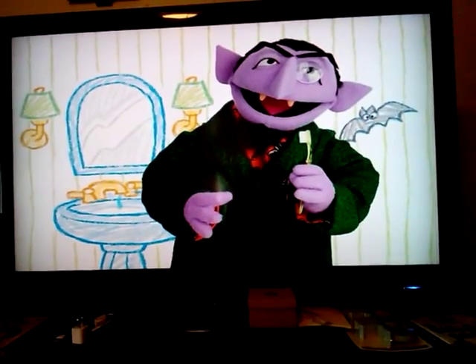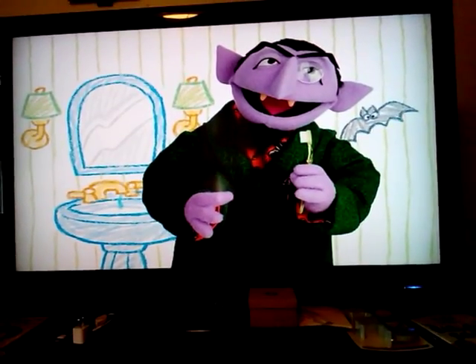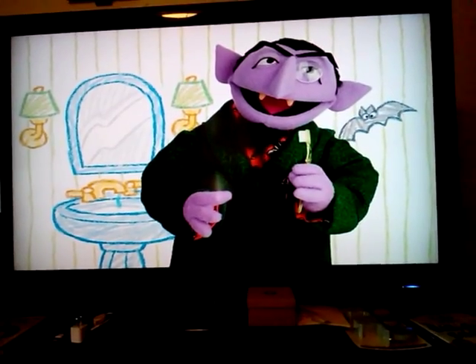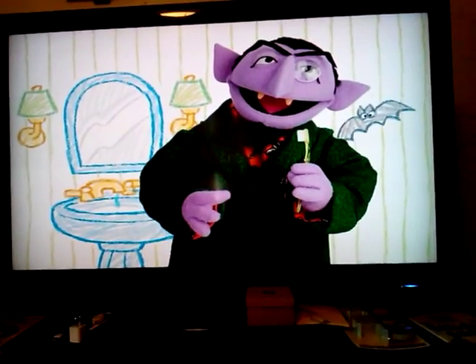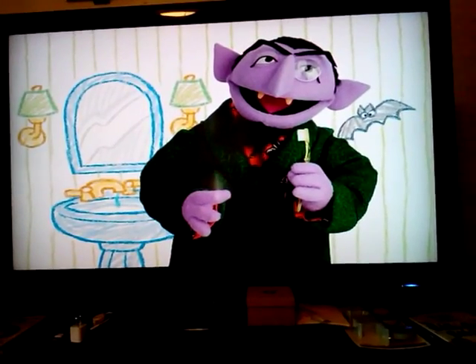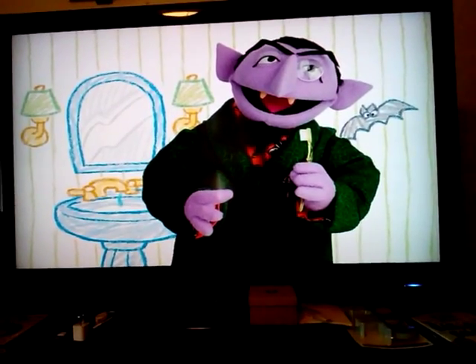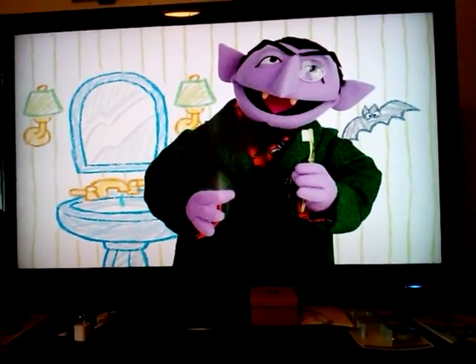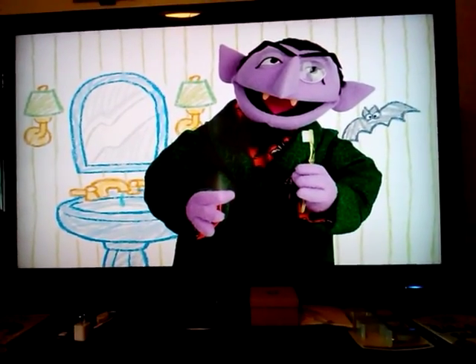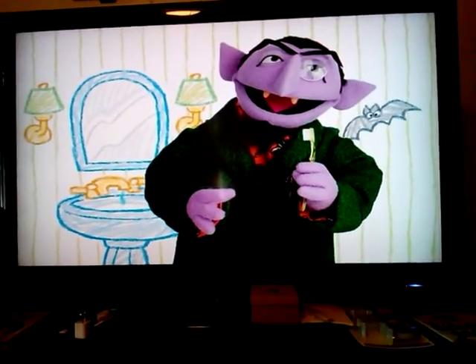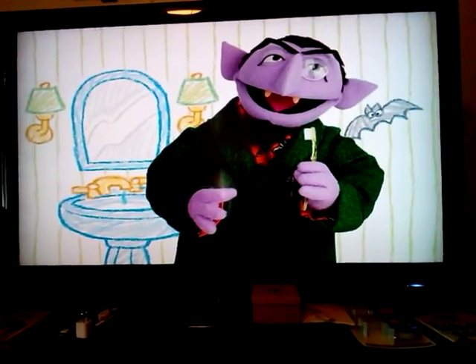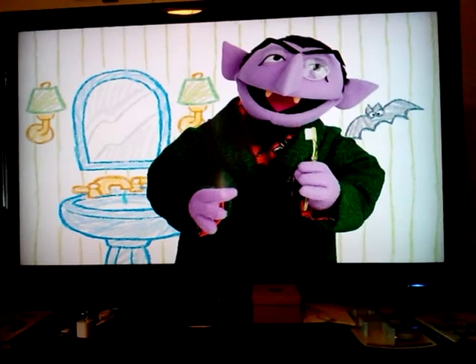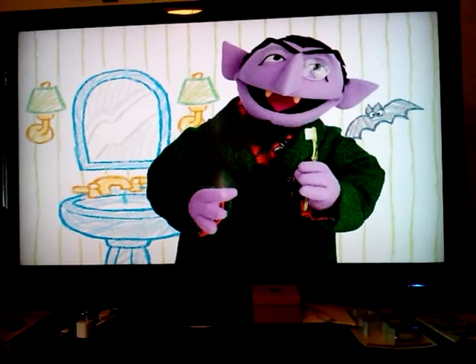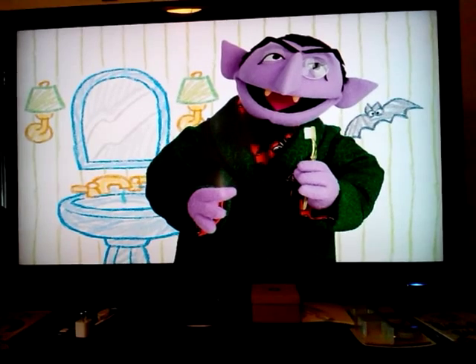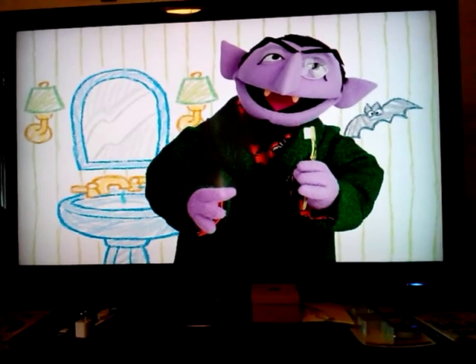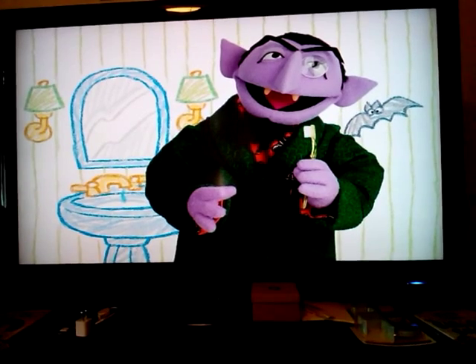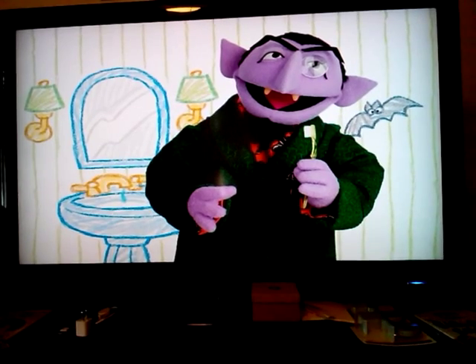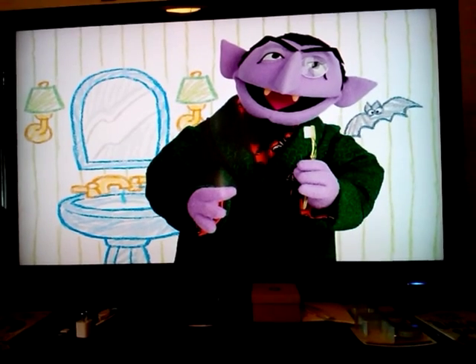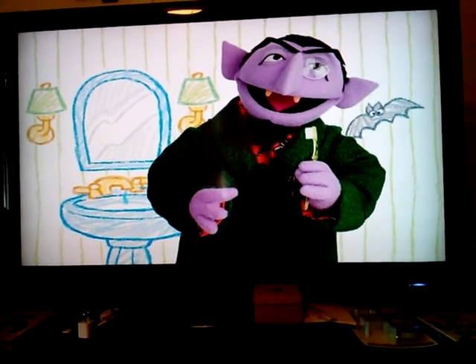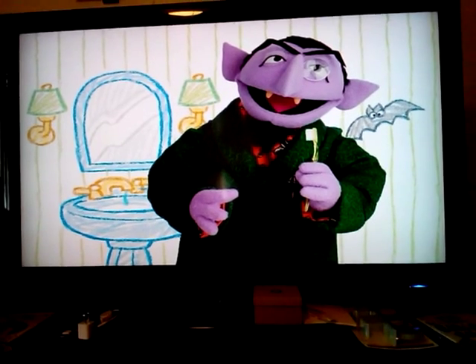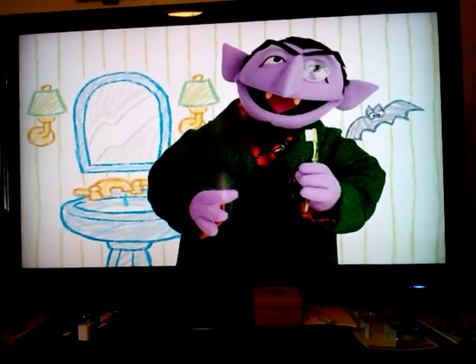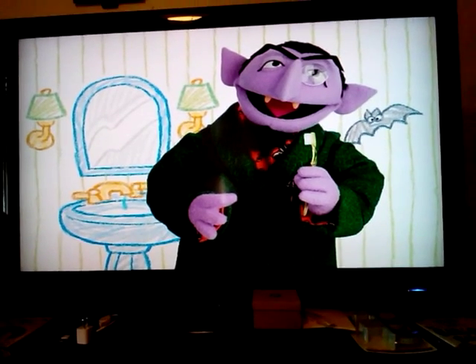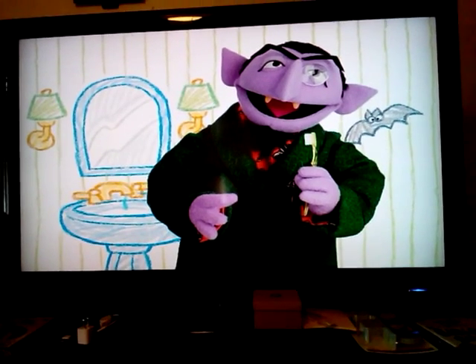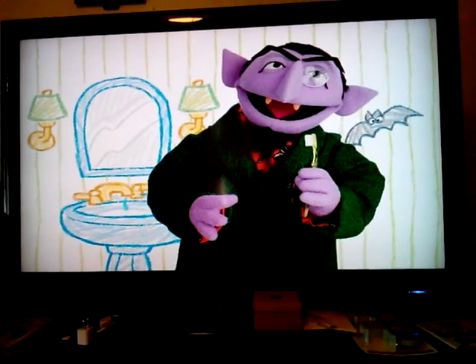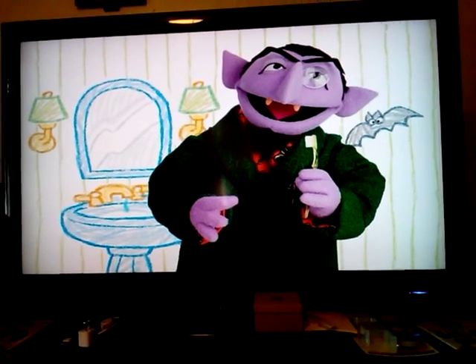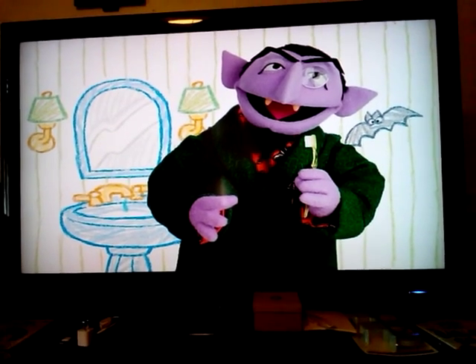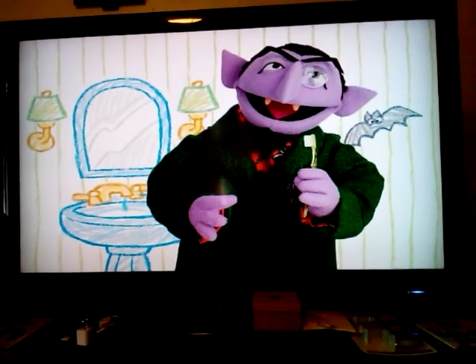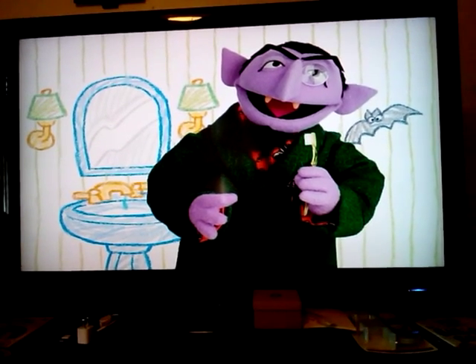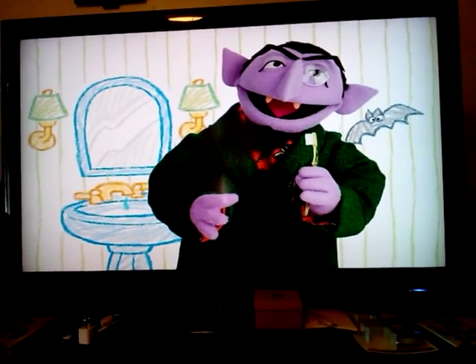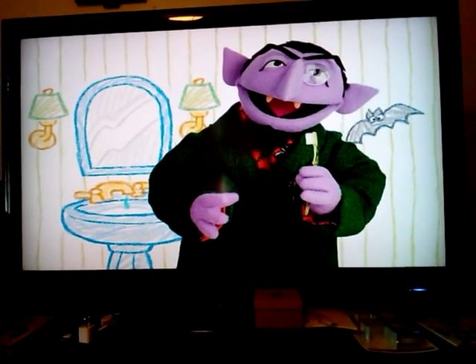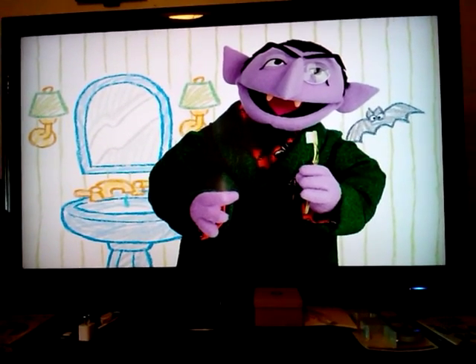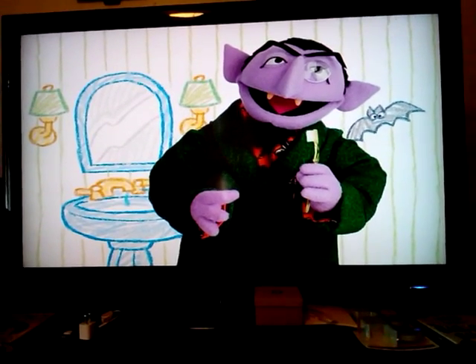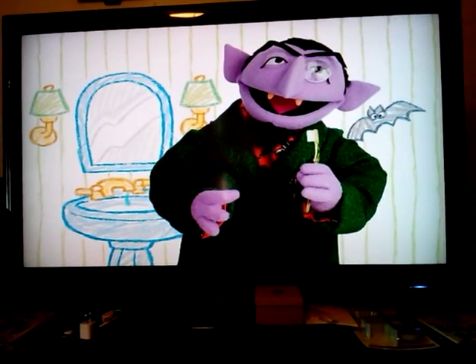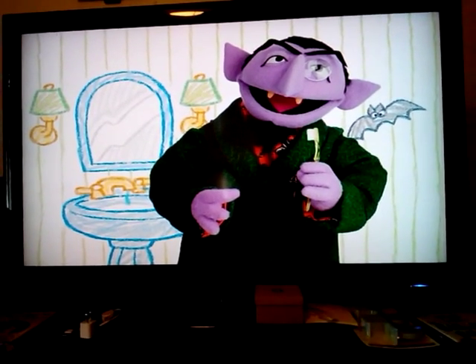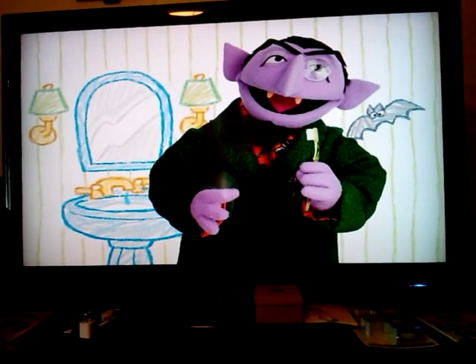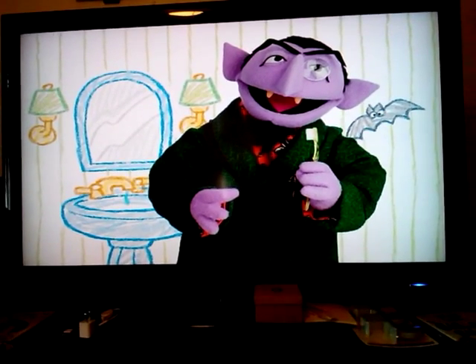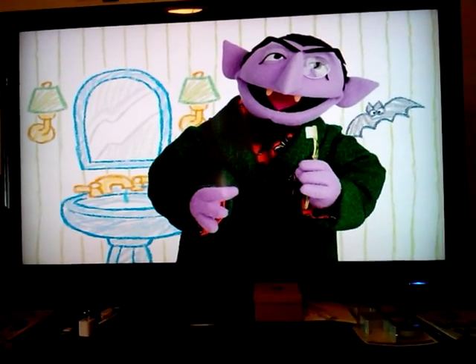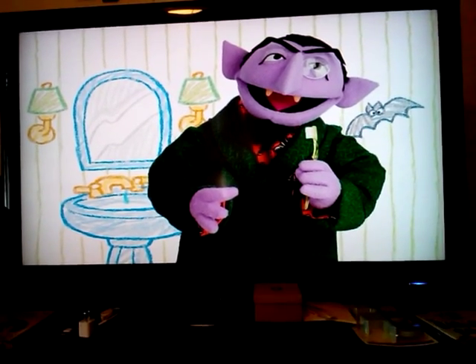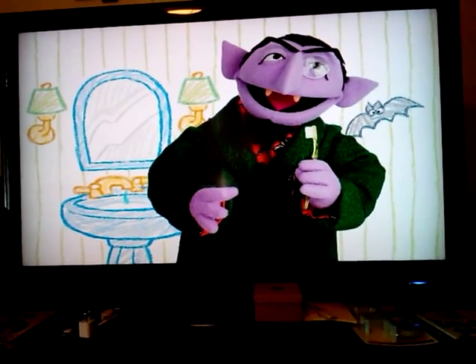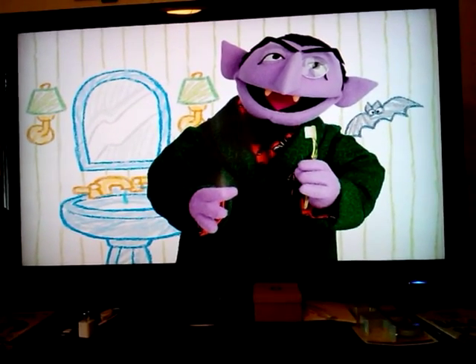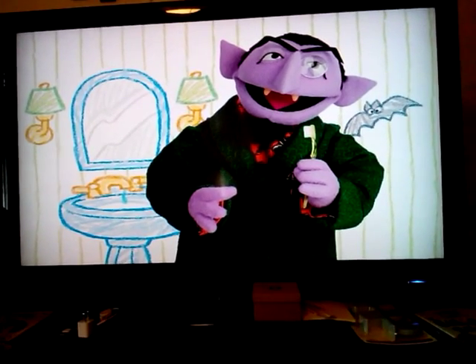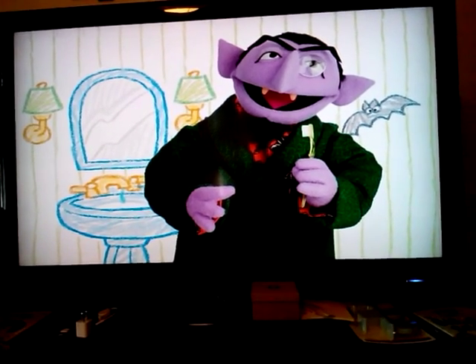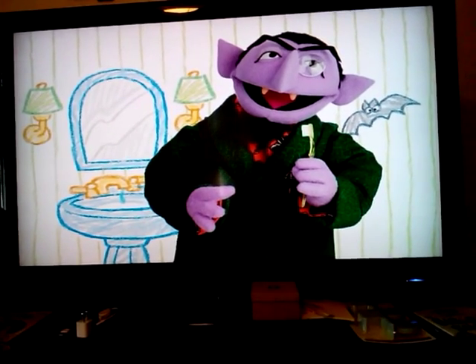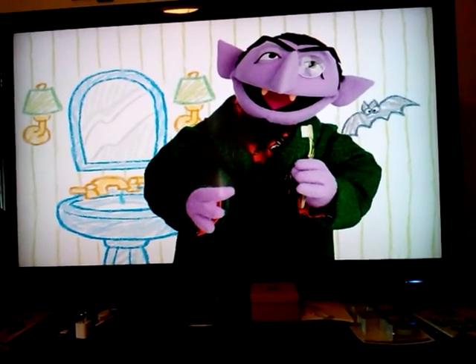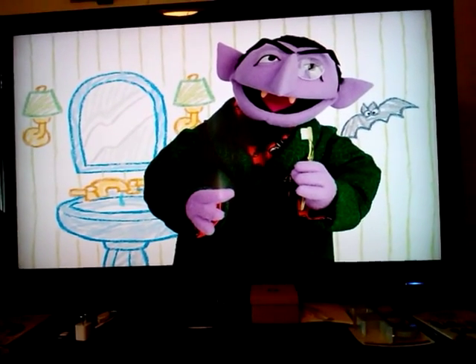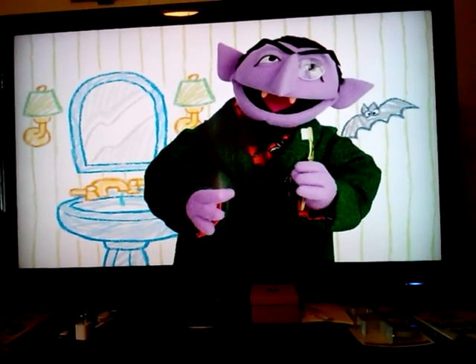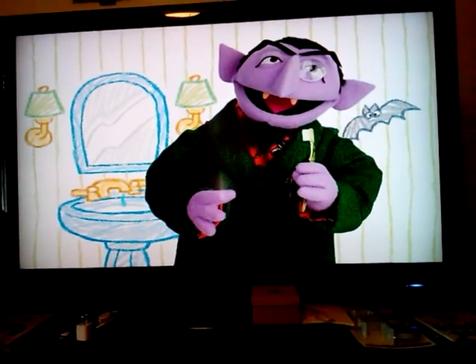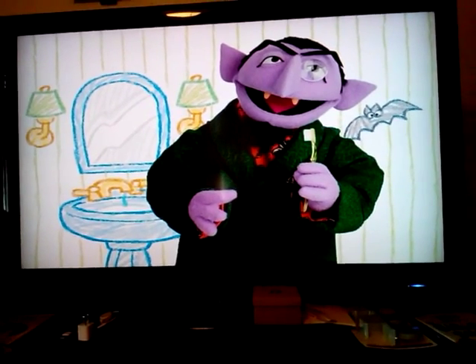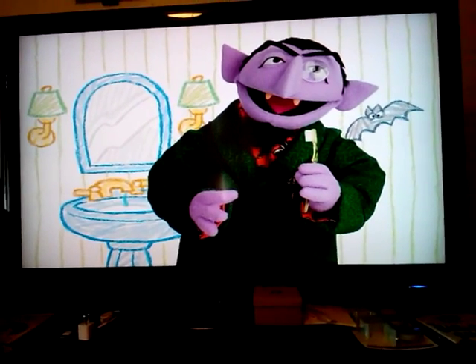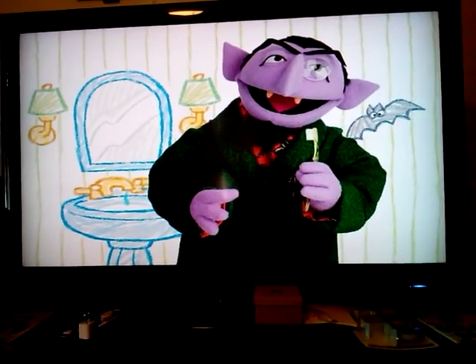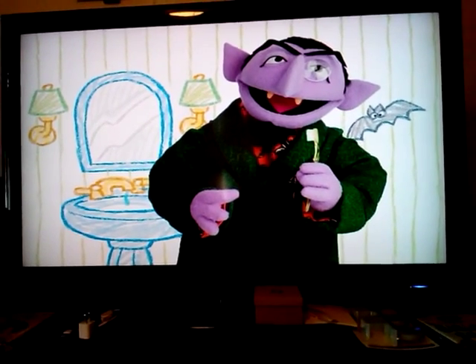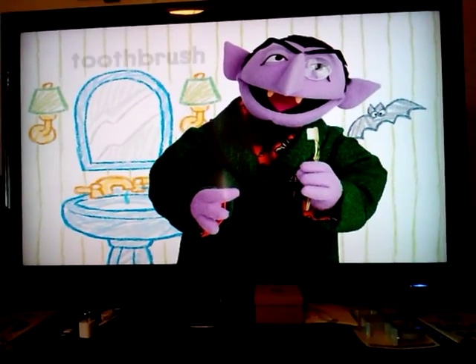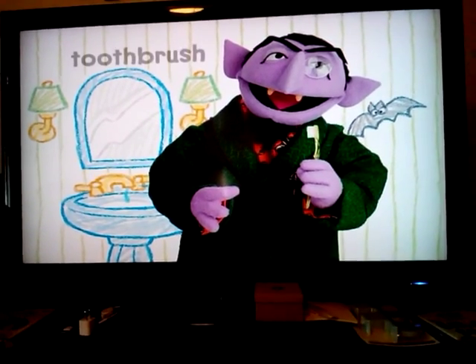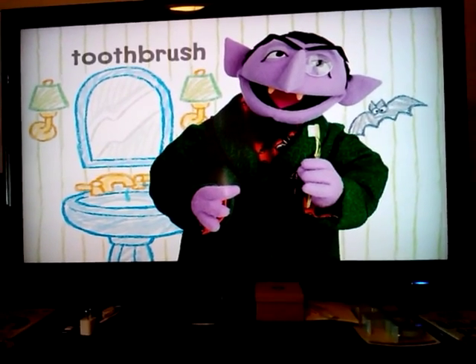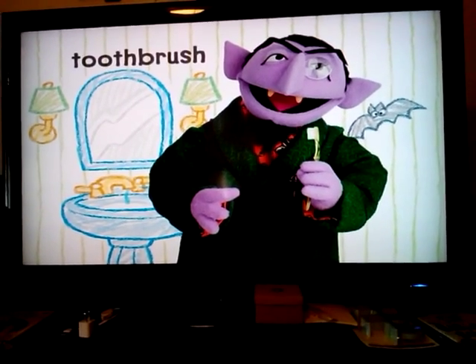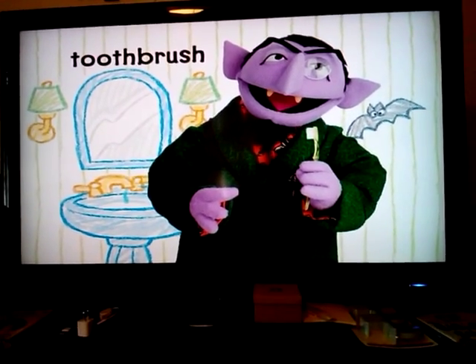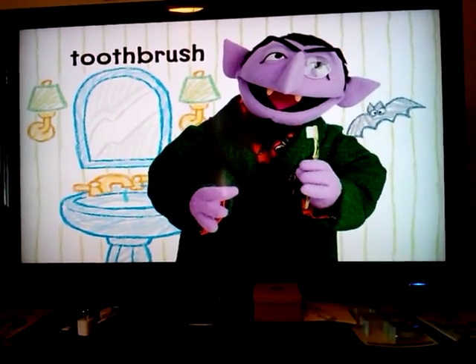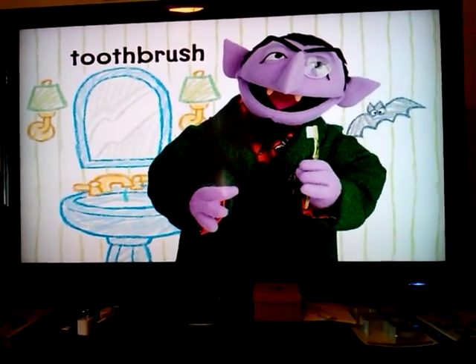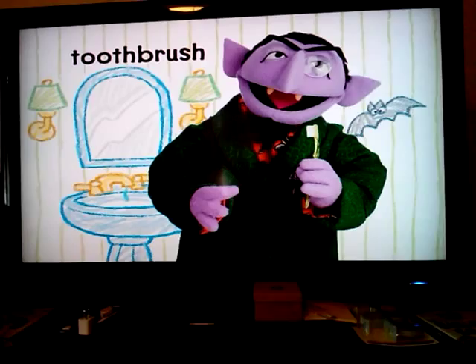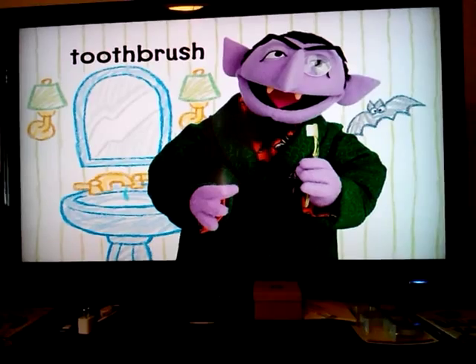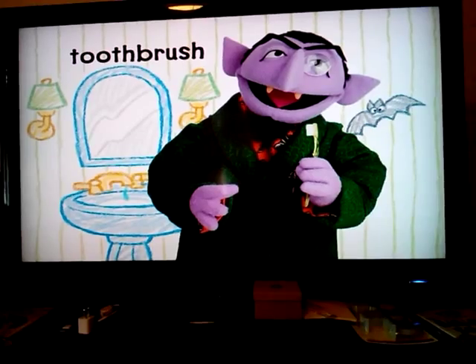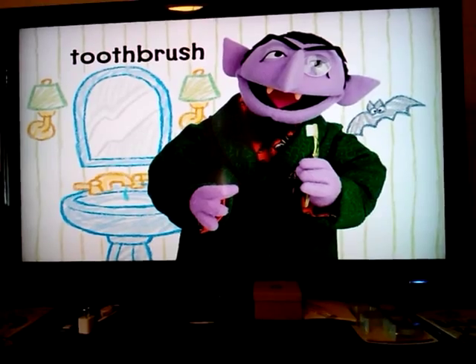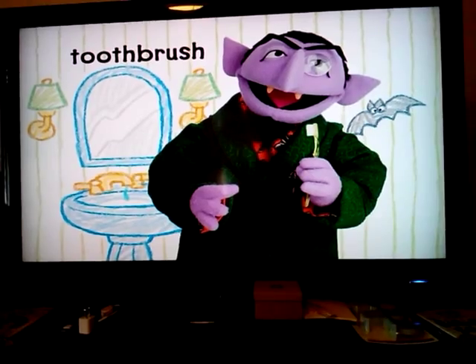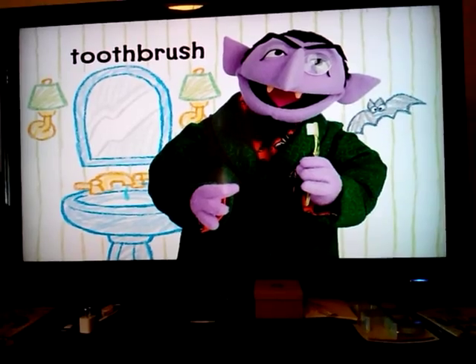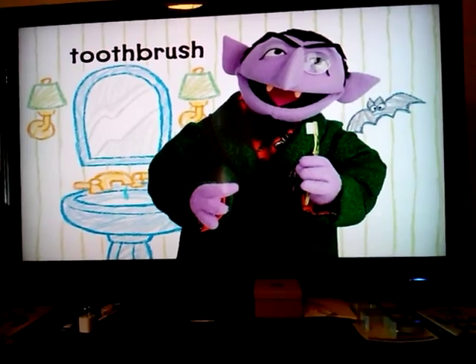What do you clean your teeth with? You use it every day with toothpaste on top. It's a toothbrush!